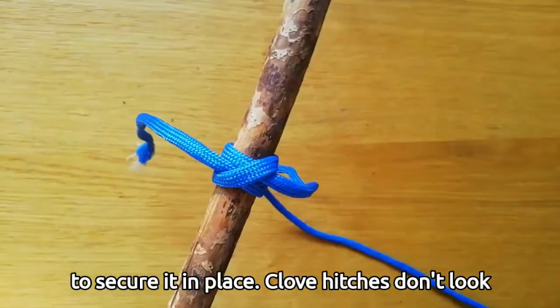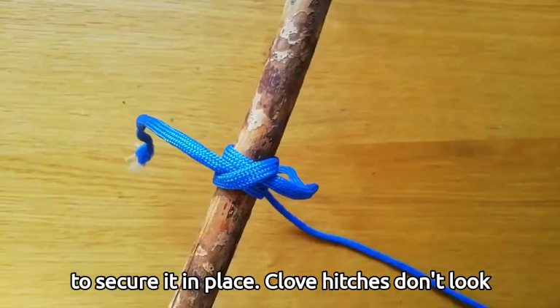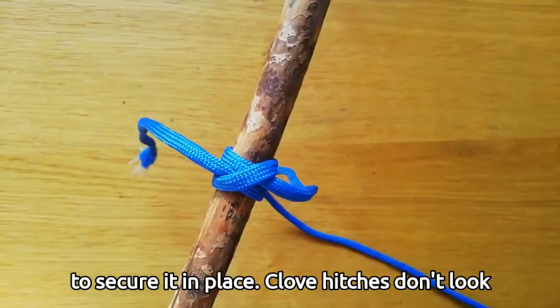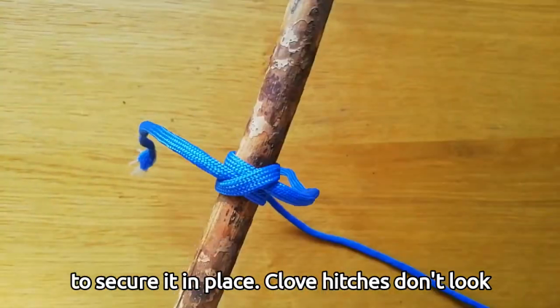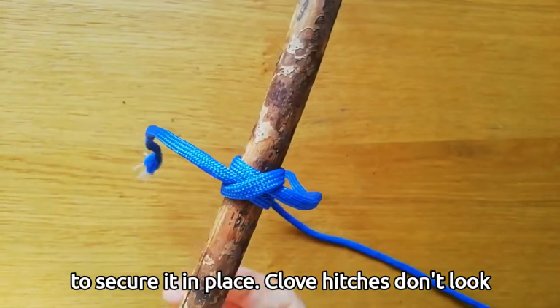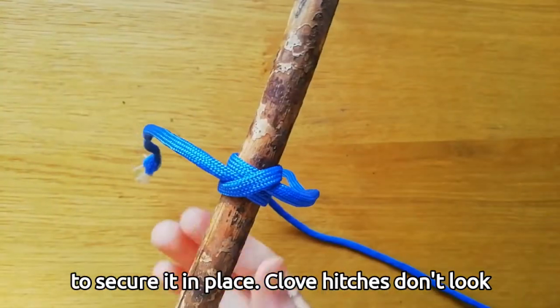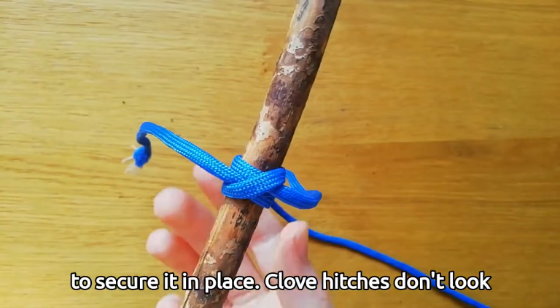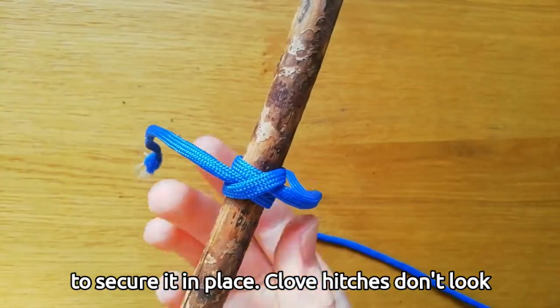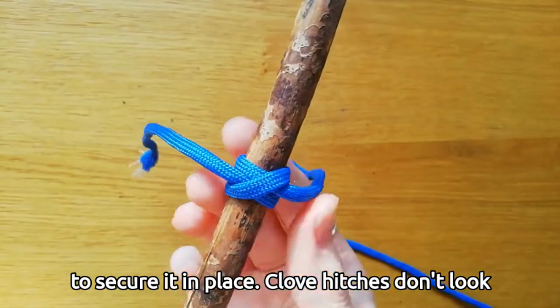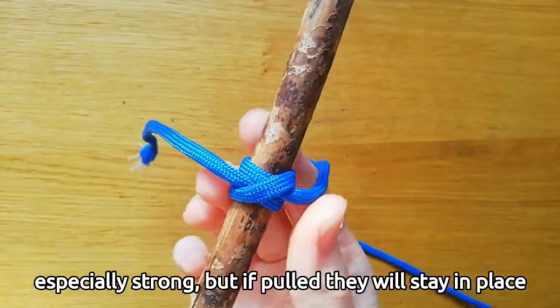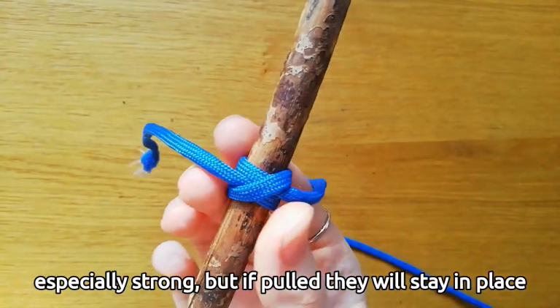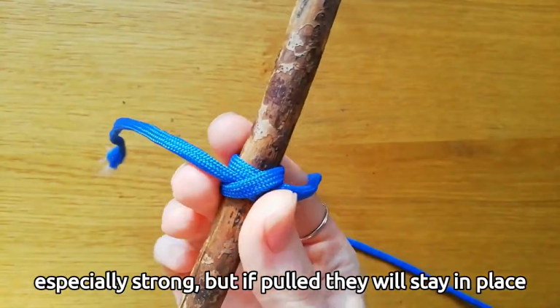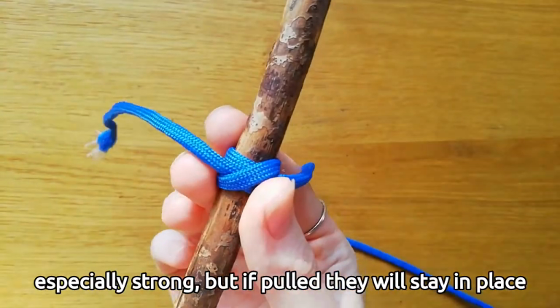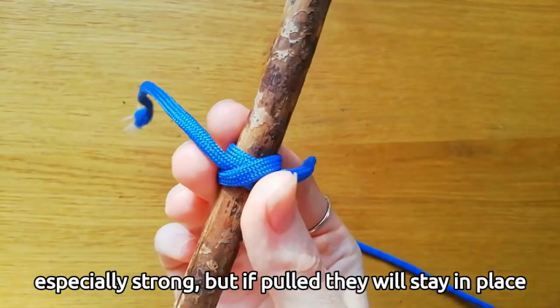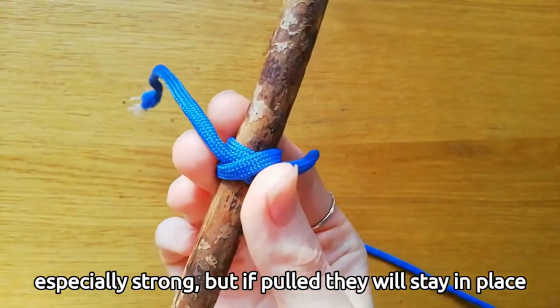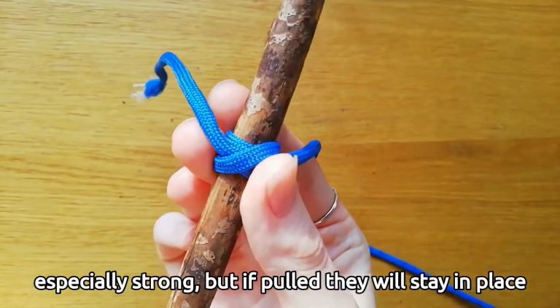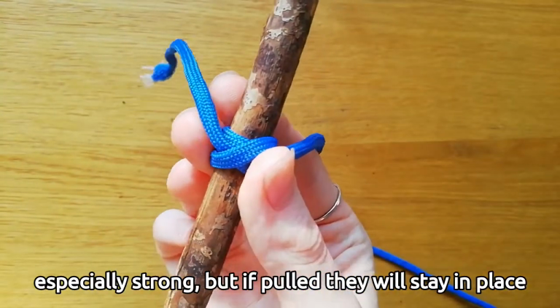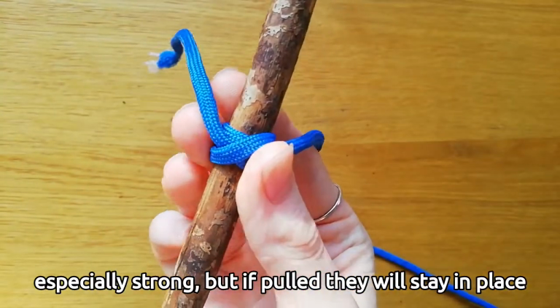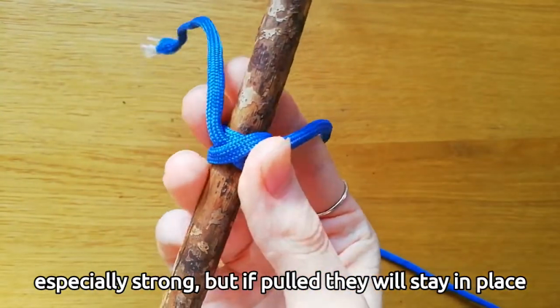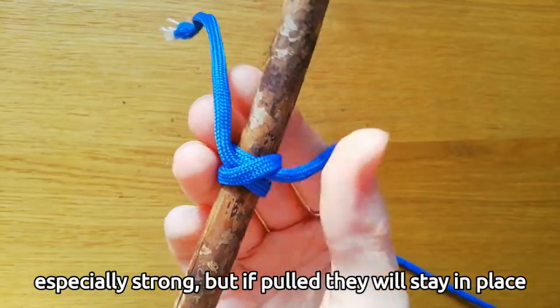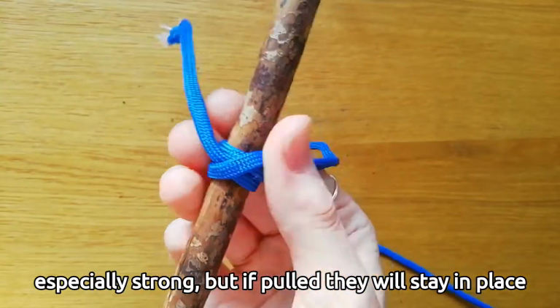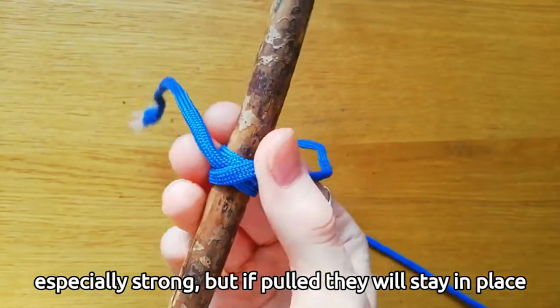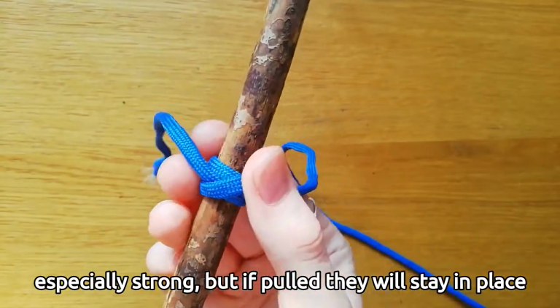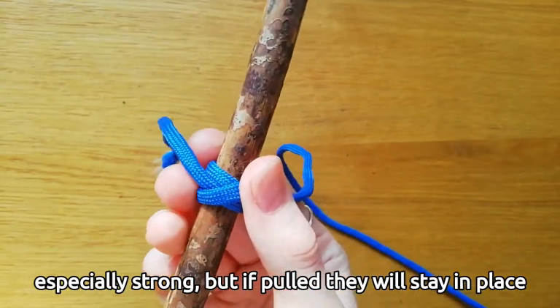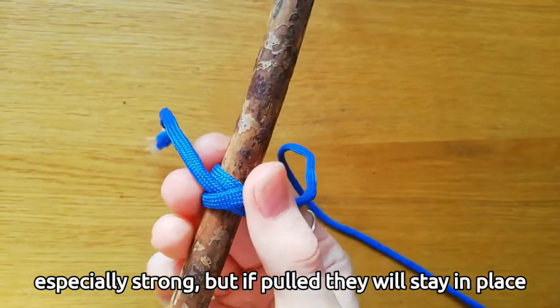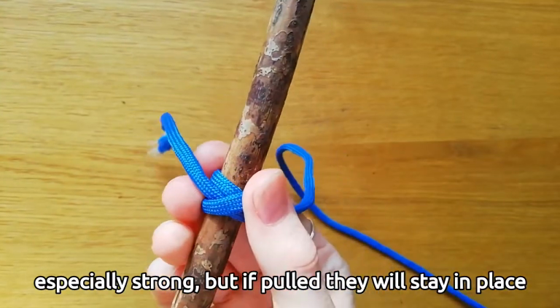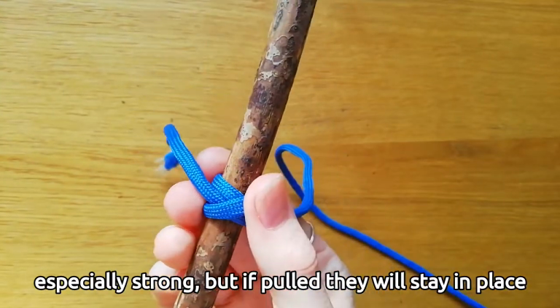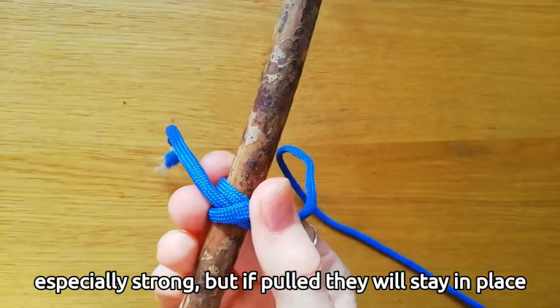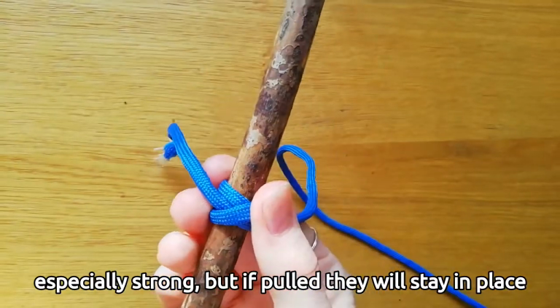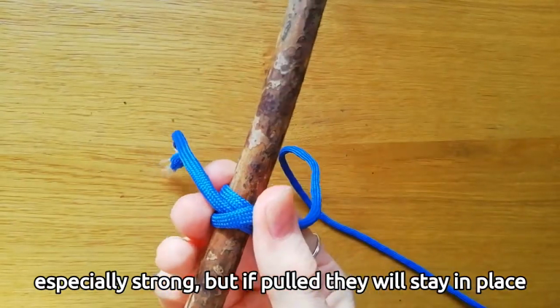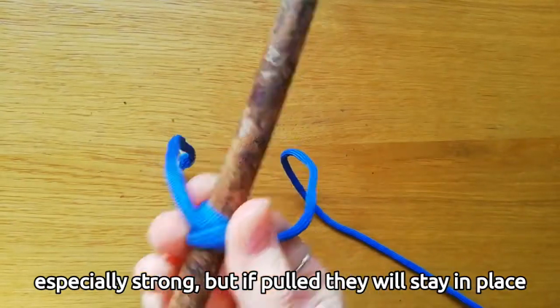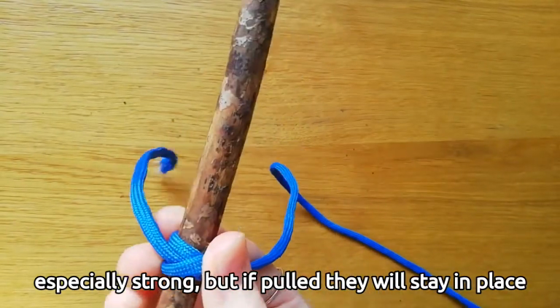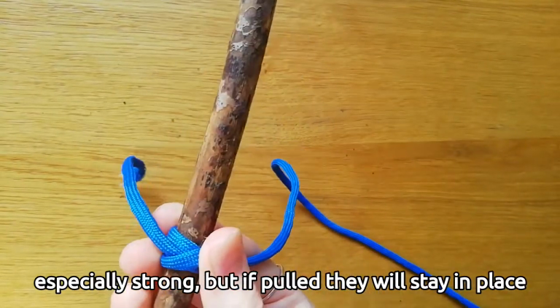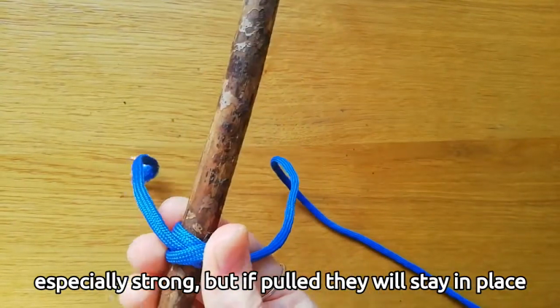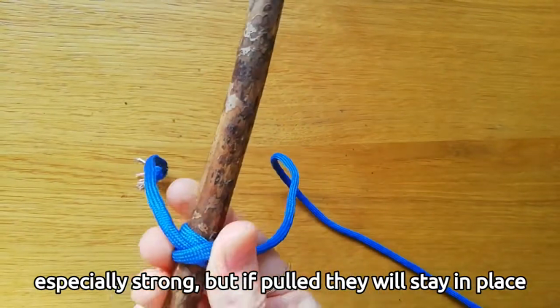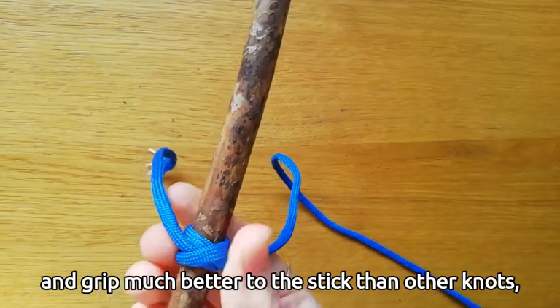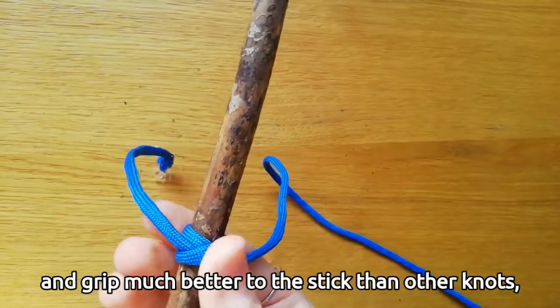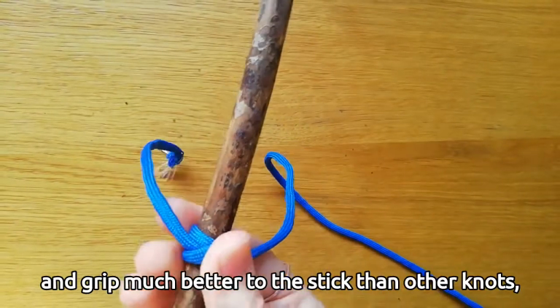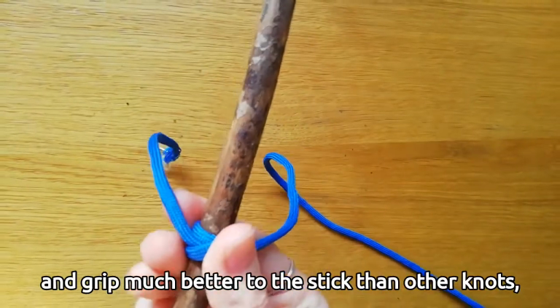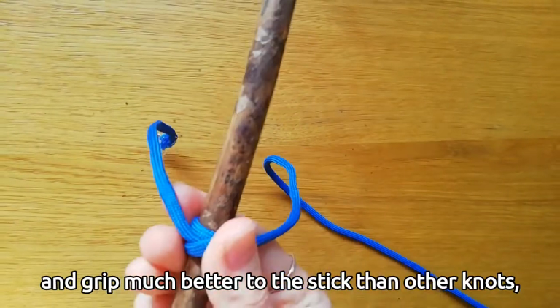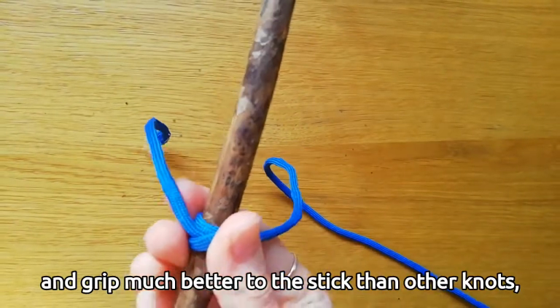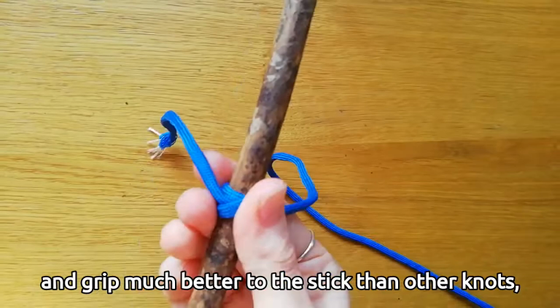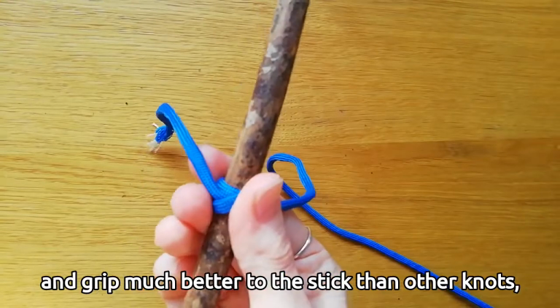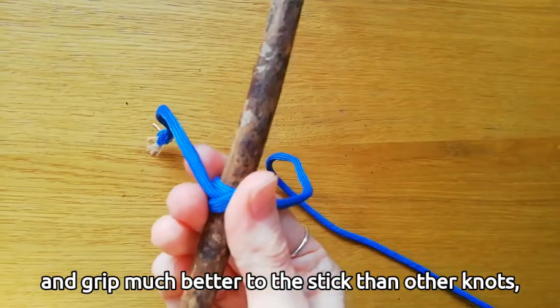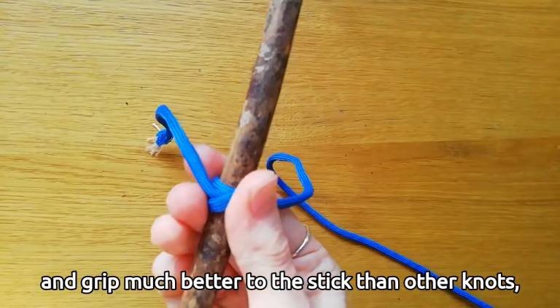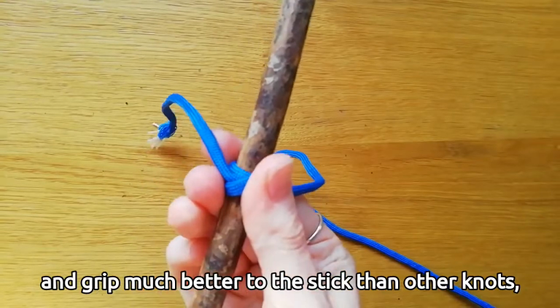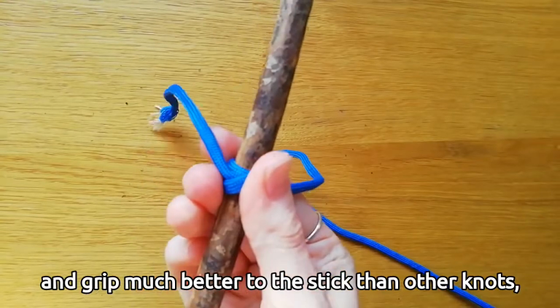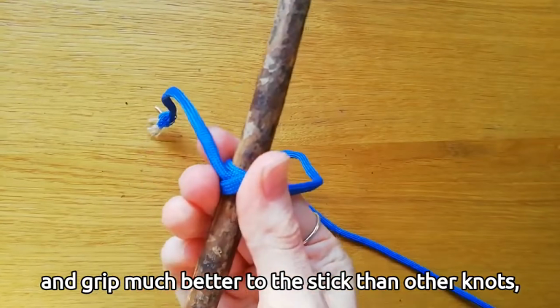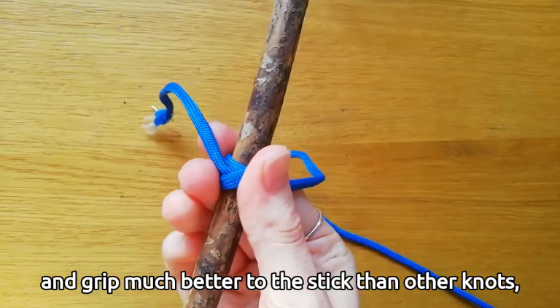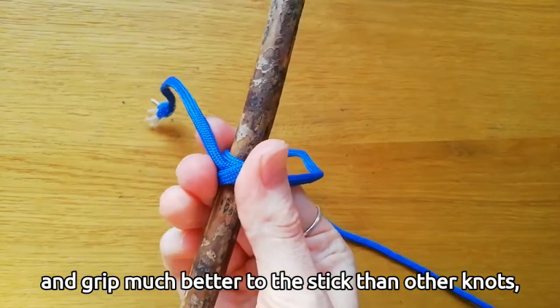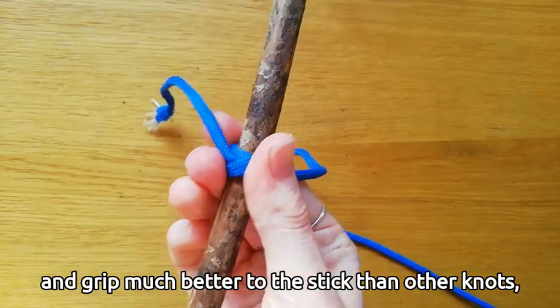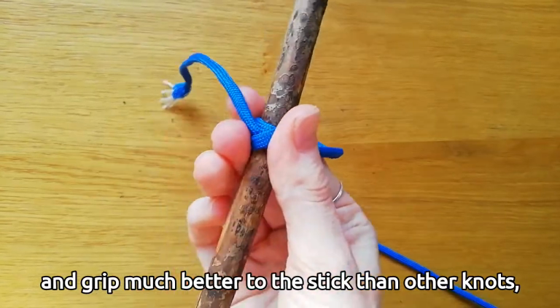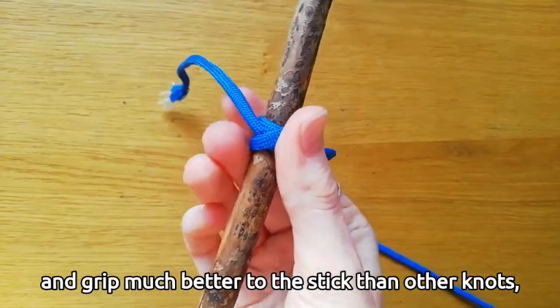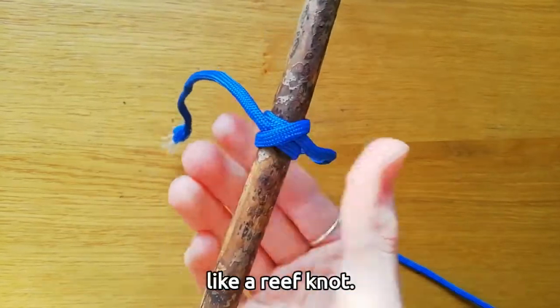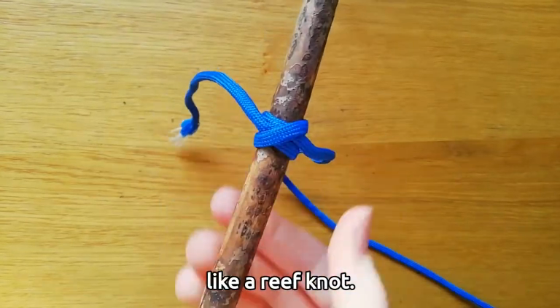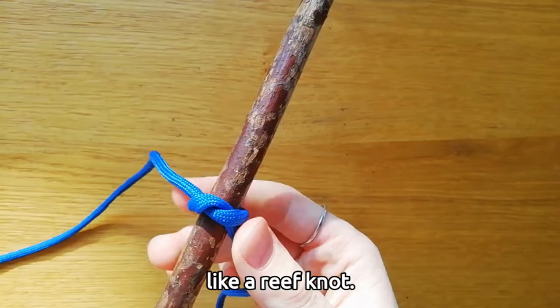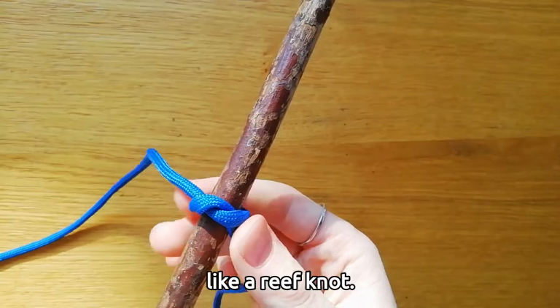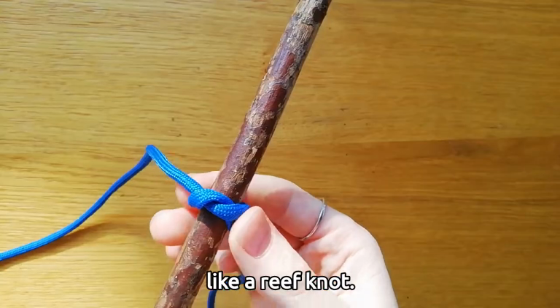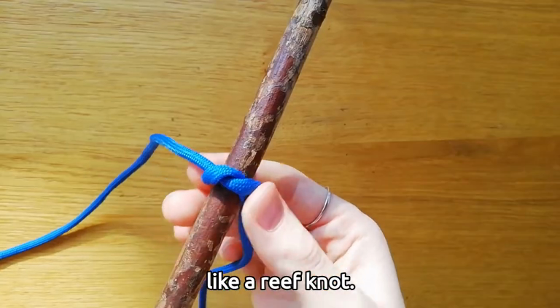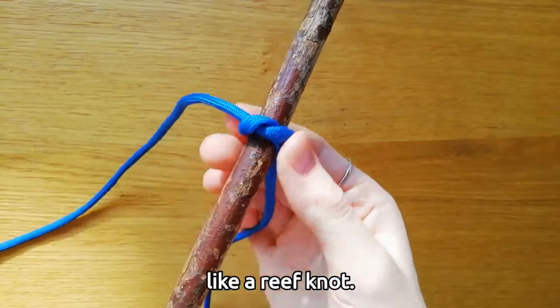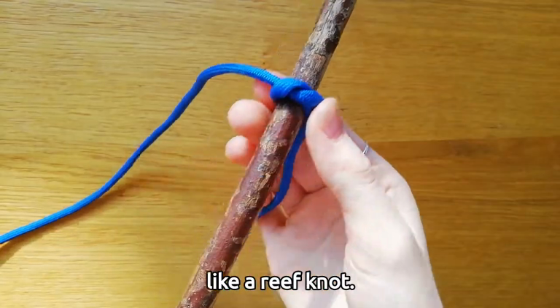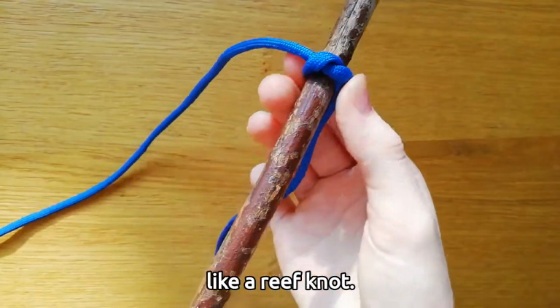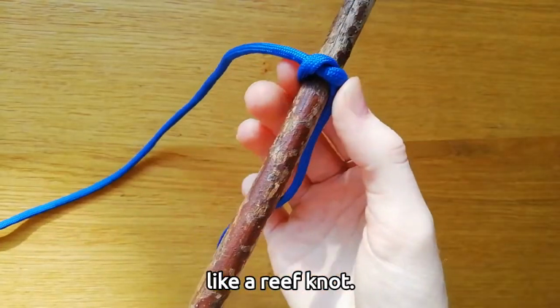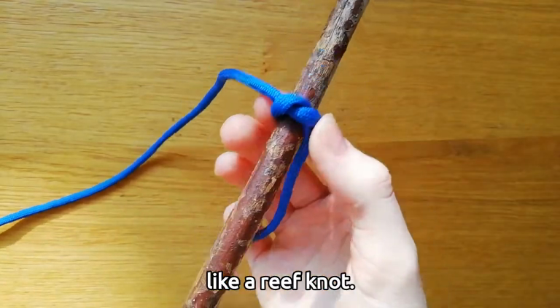Clove hitches don't look especially strong, but if pulled they will stay in place and grip the stick much better than other knots, like a reef knot.